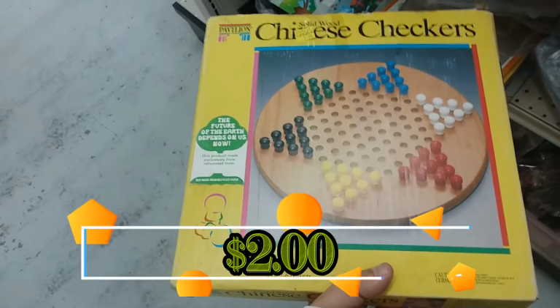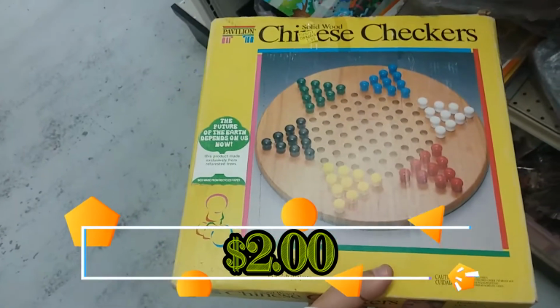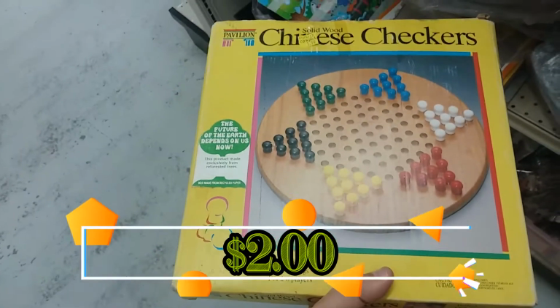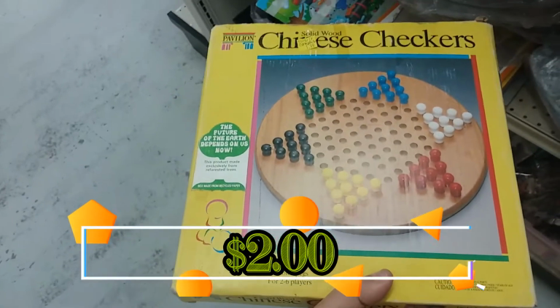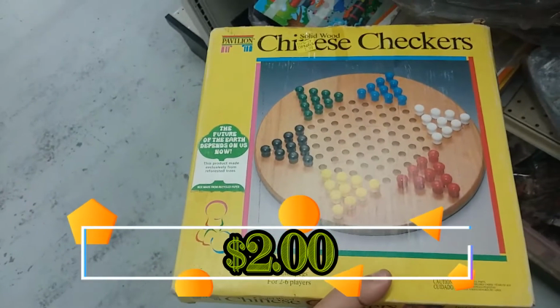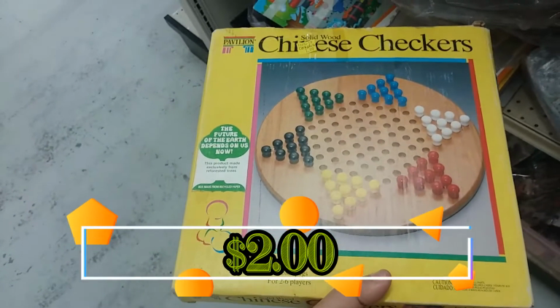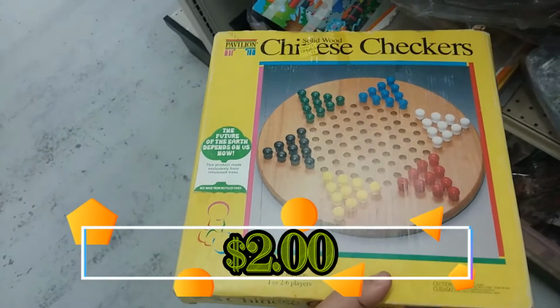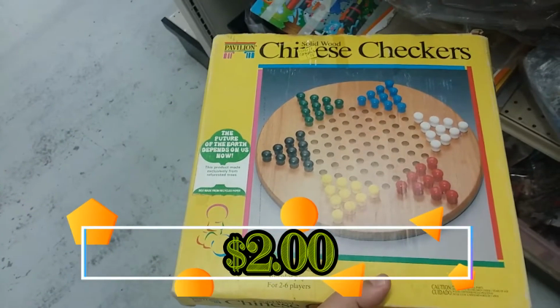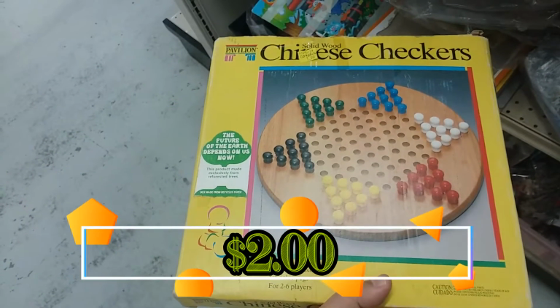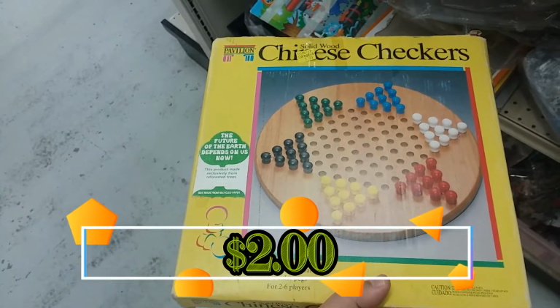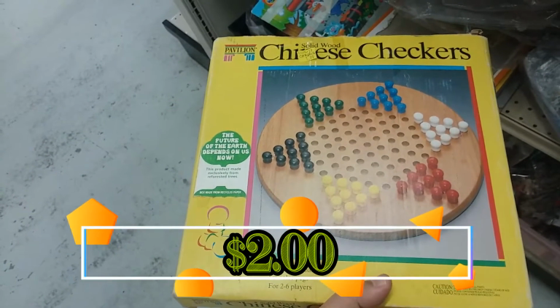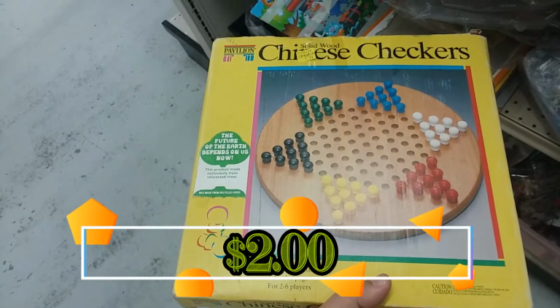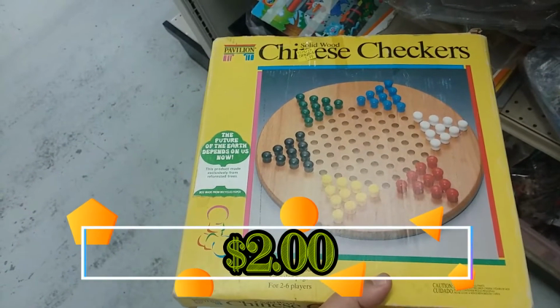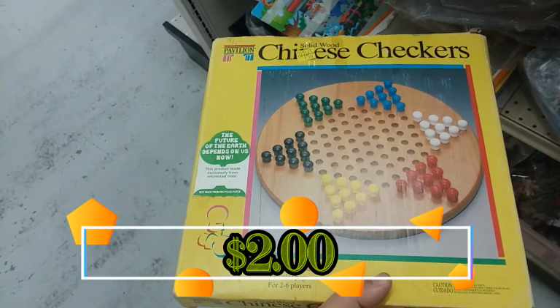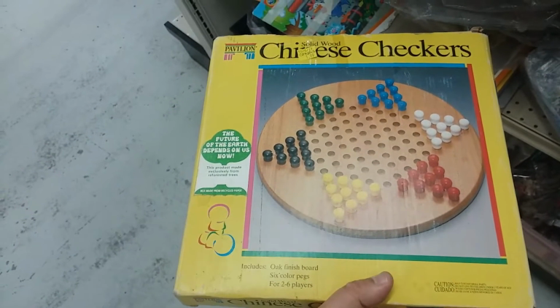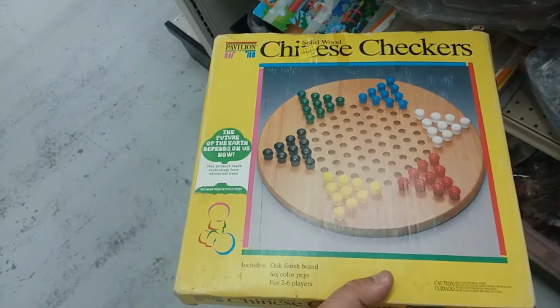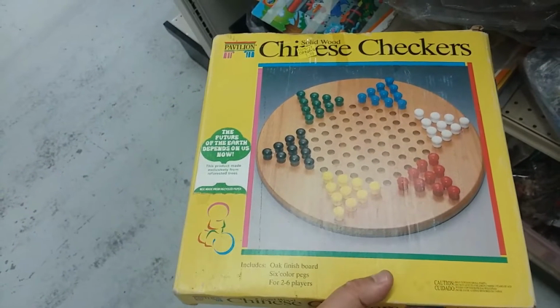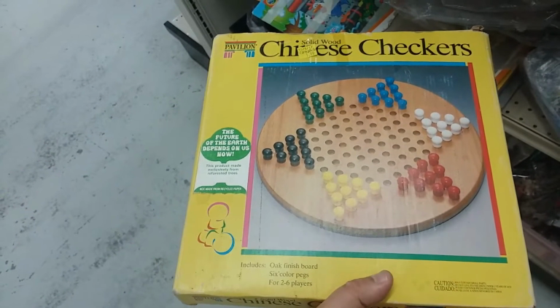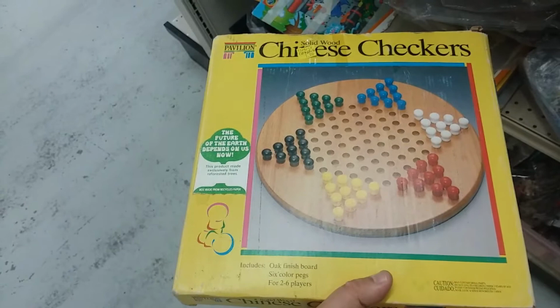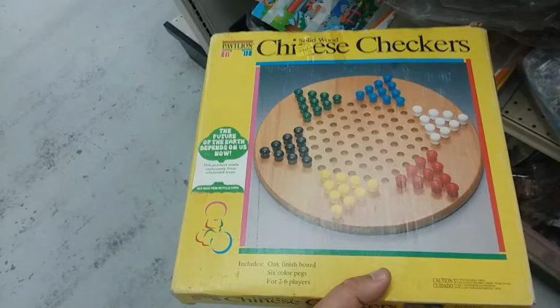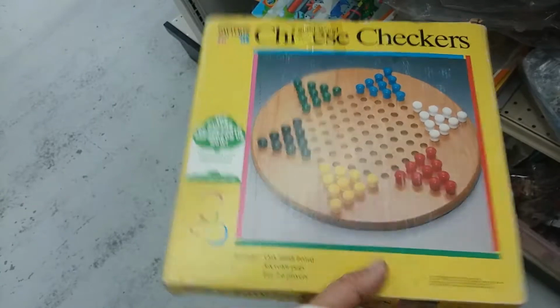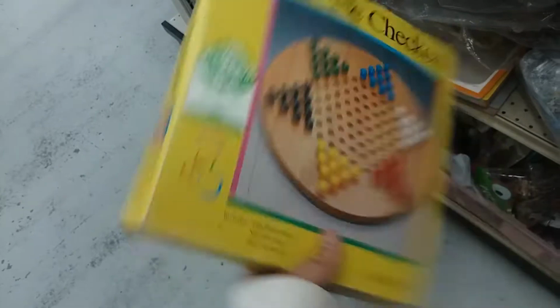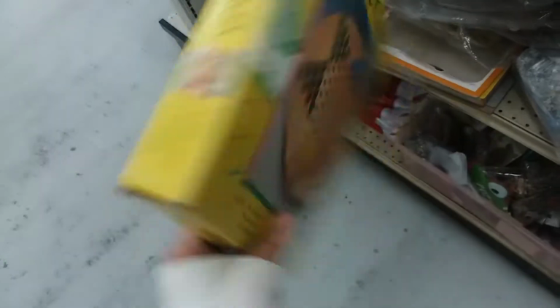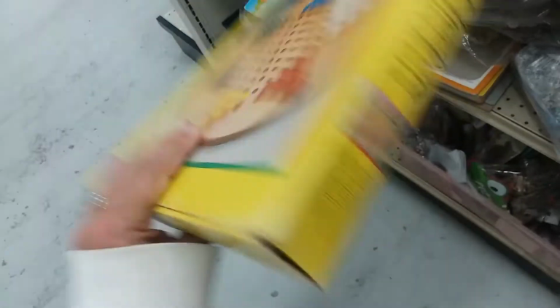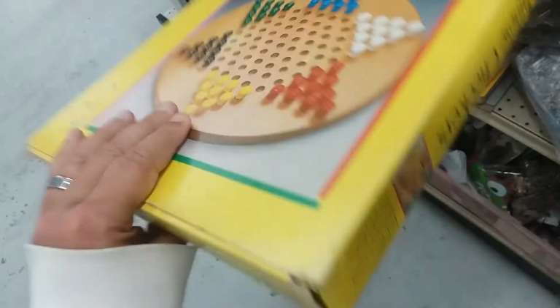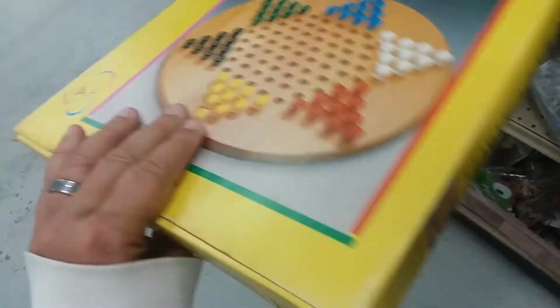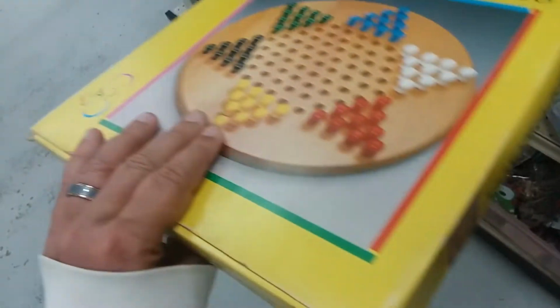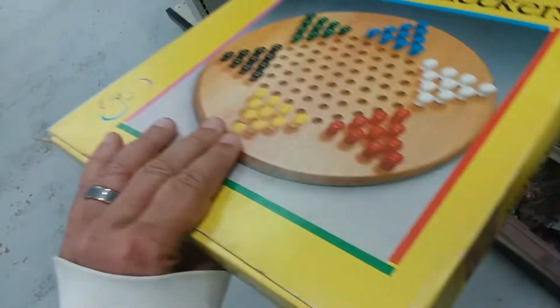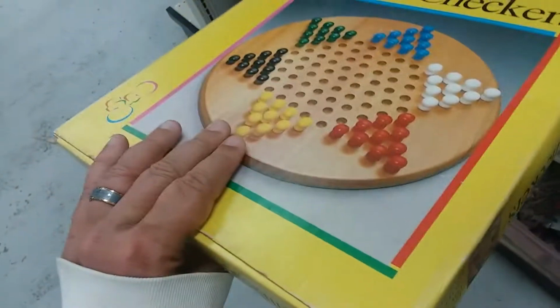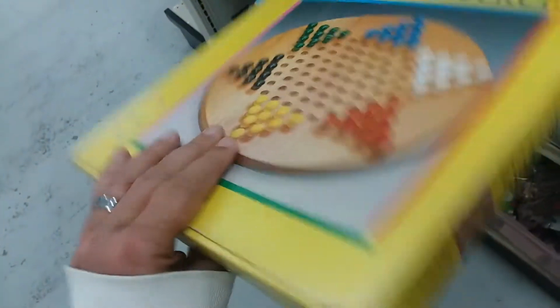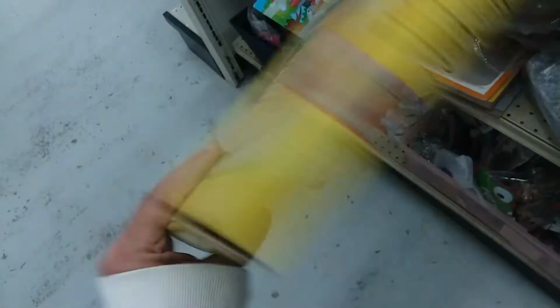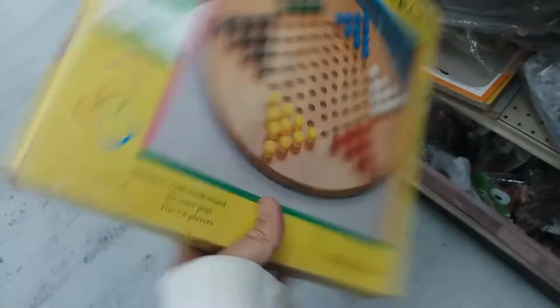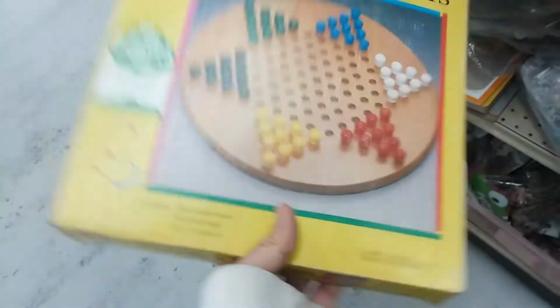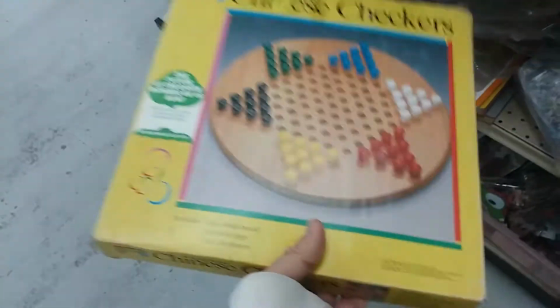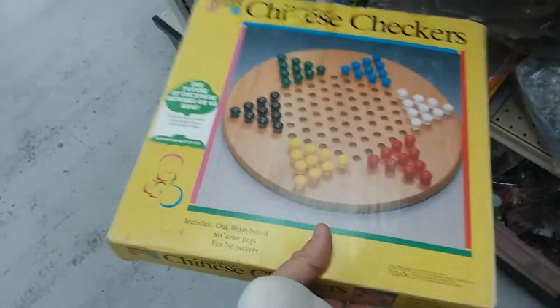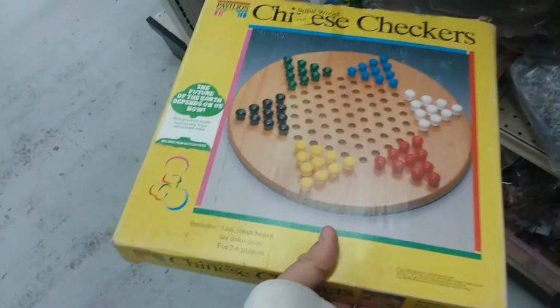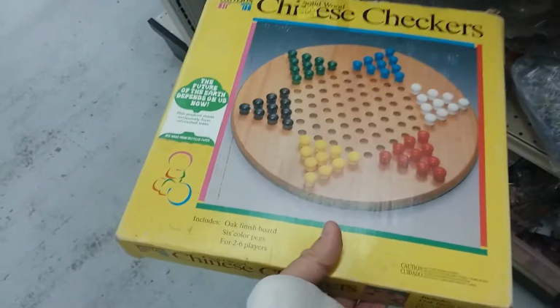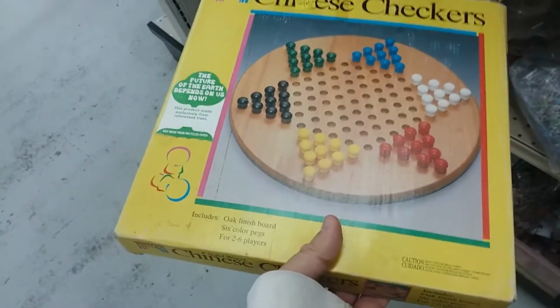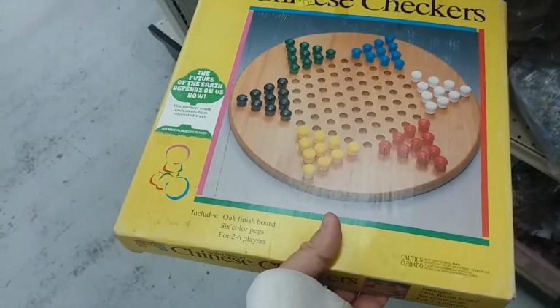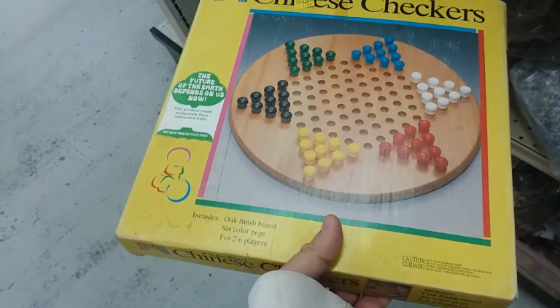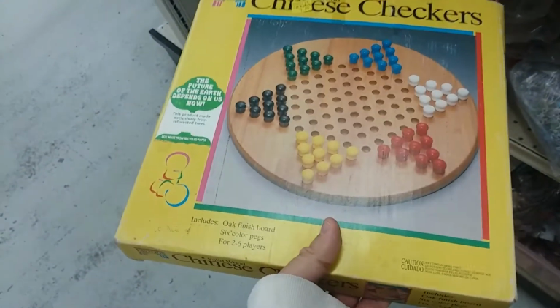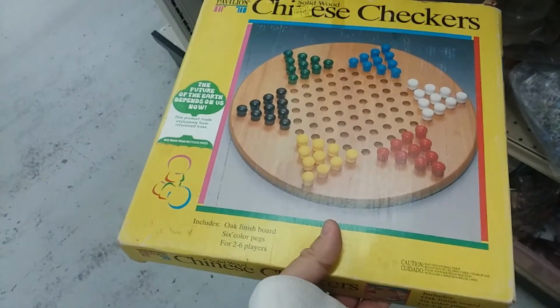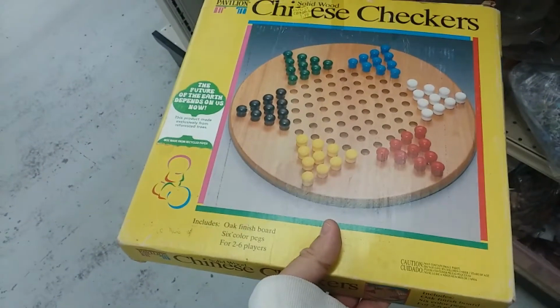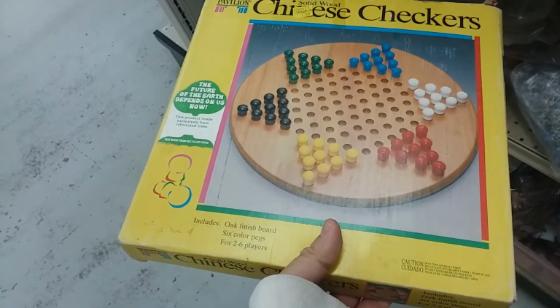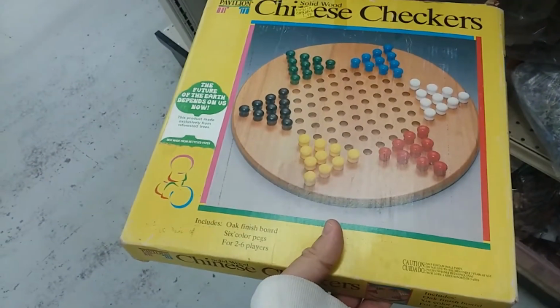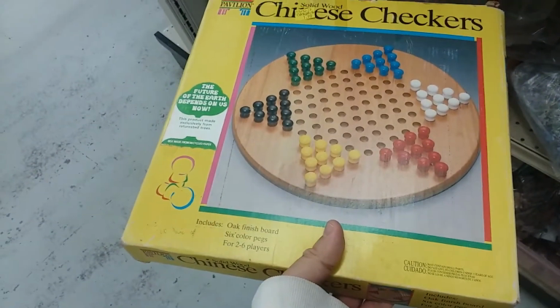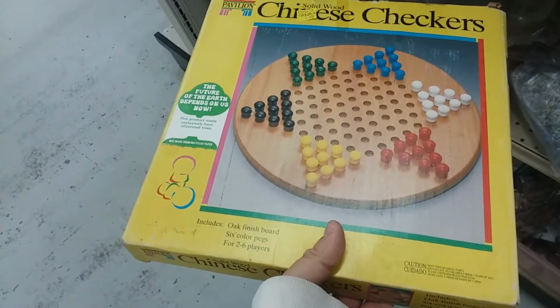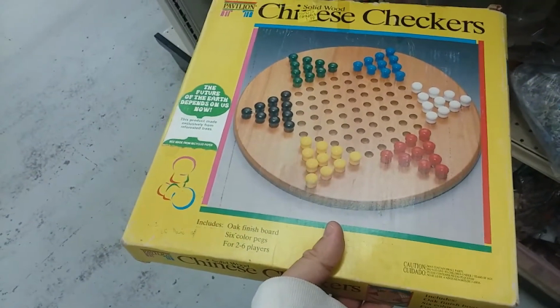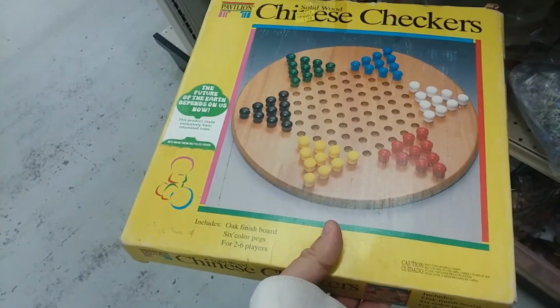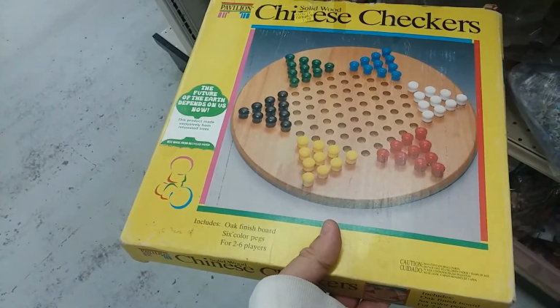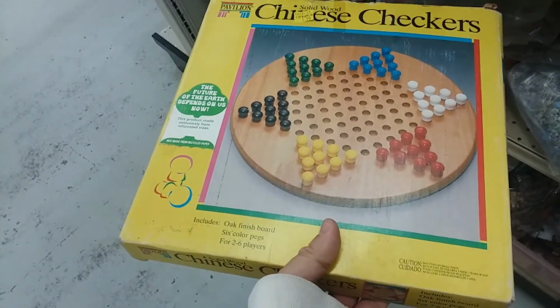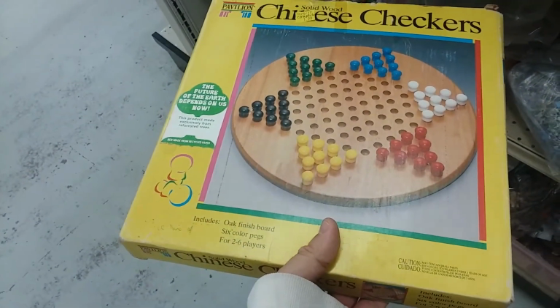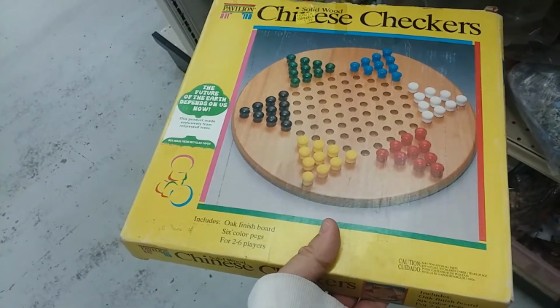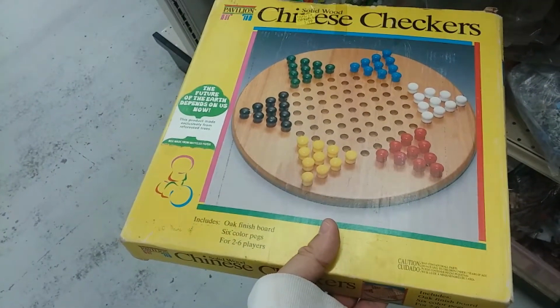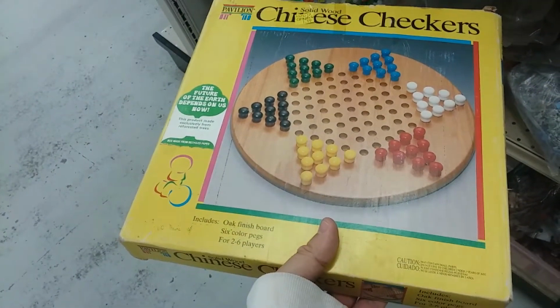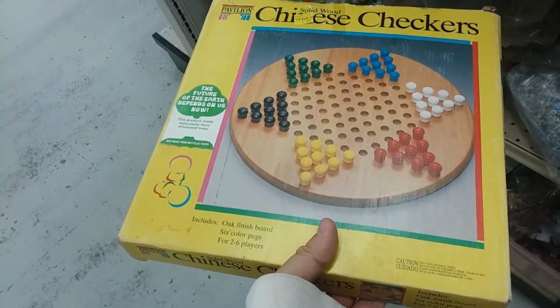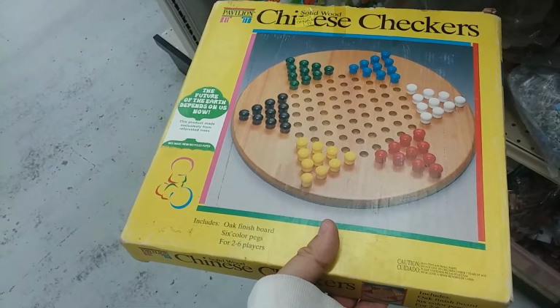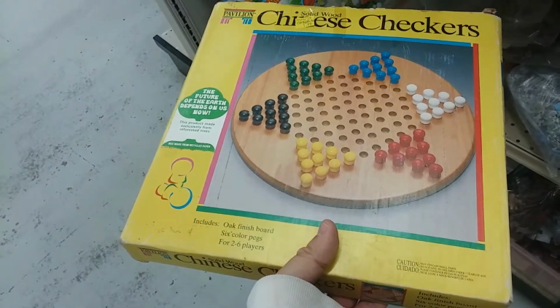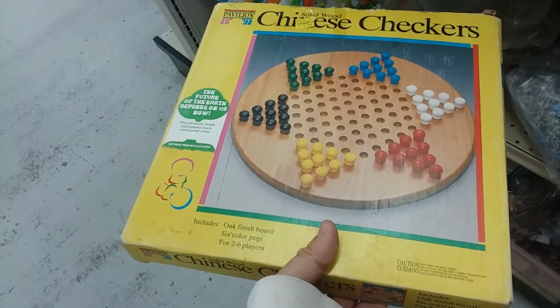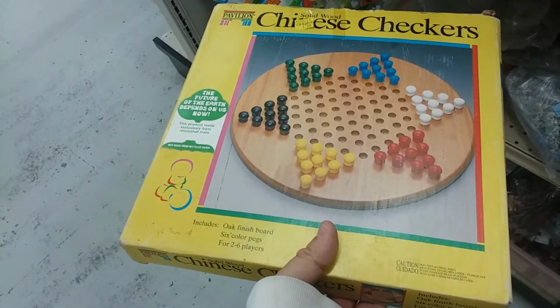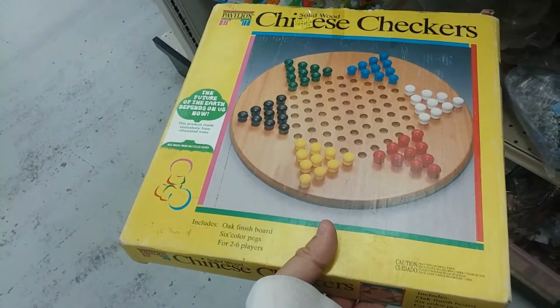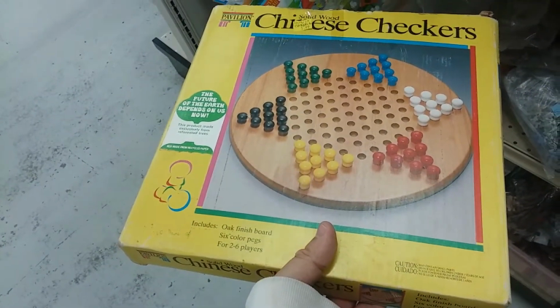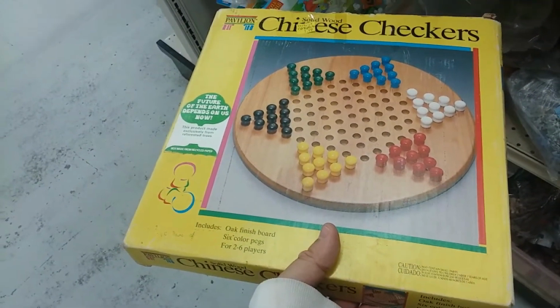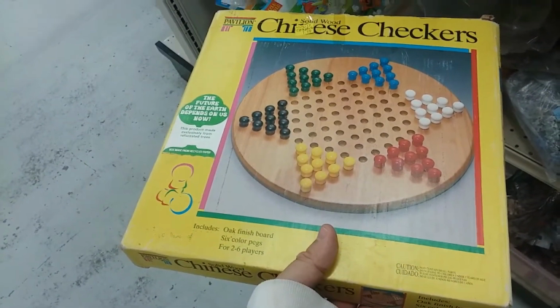Here is Chinese Checkers. This is a cool version. We have this game though, and it doesn't sell for much, so I'm going to leave this here.